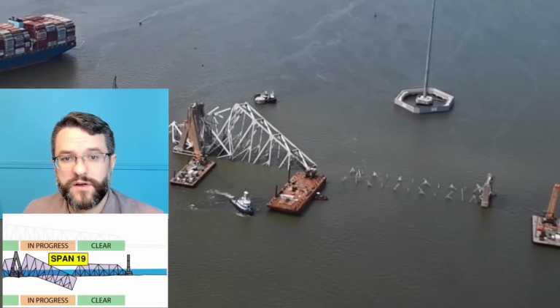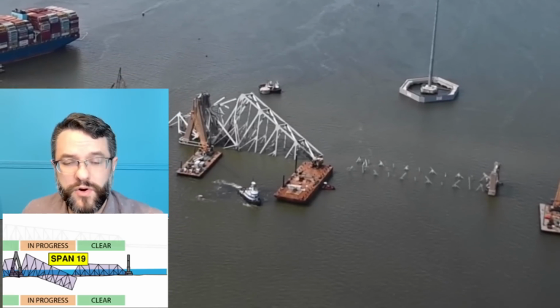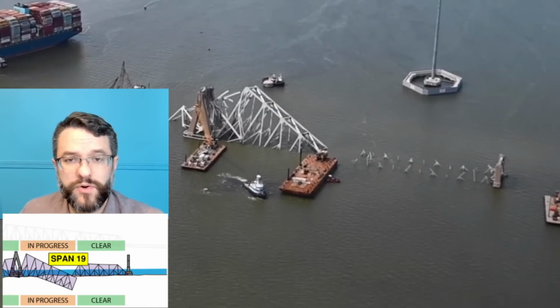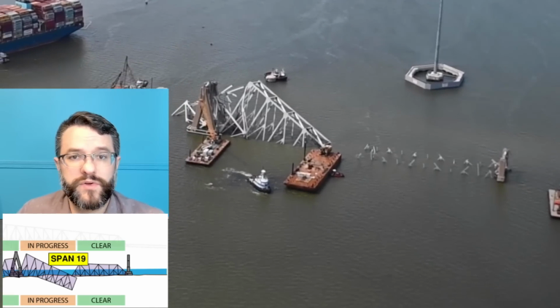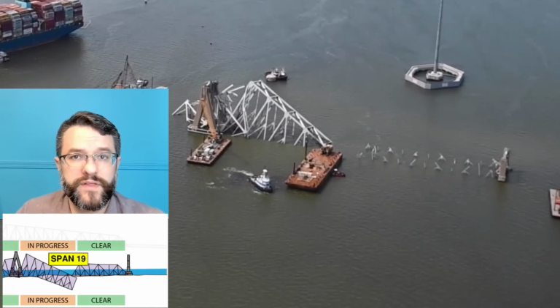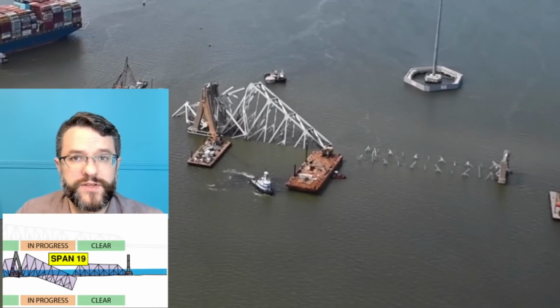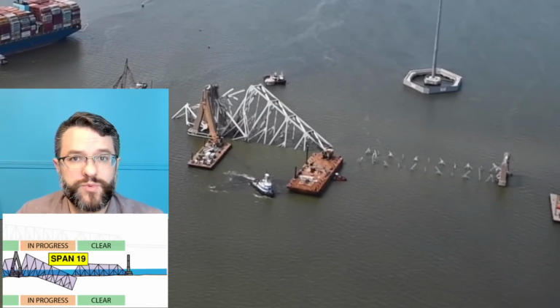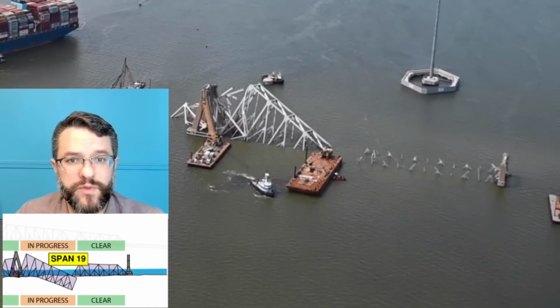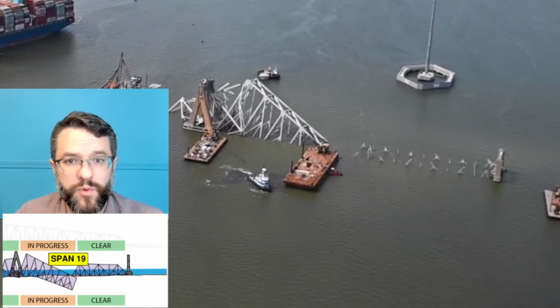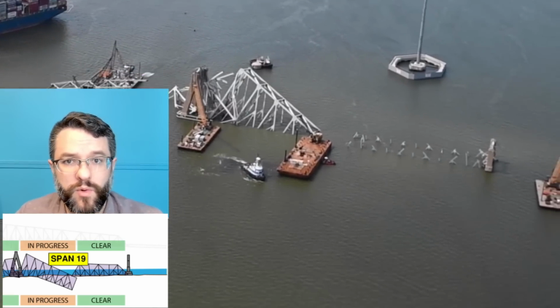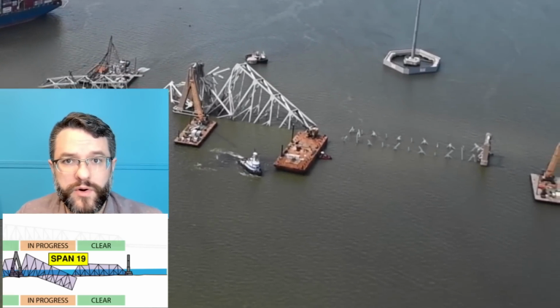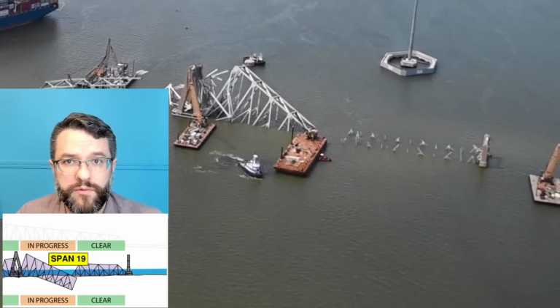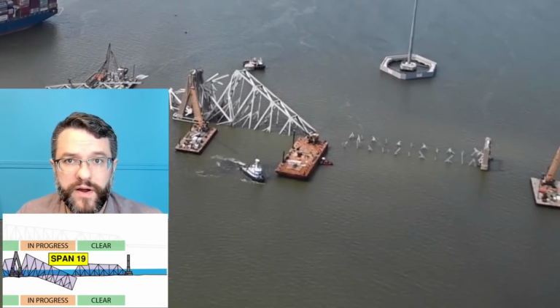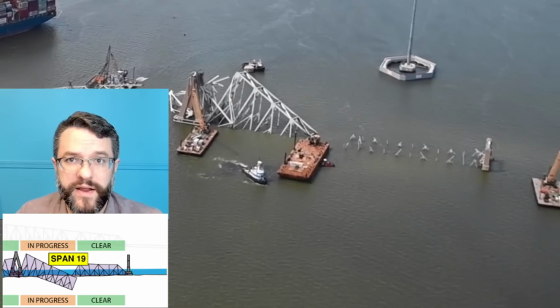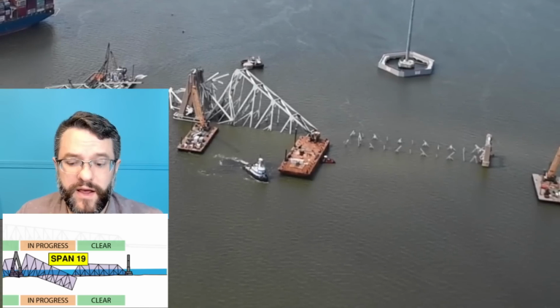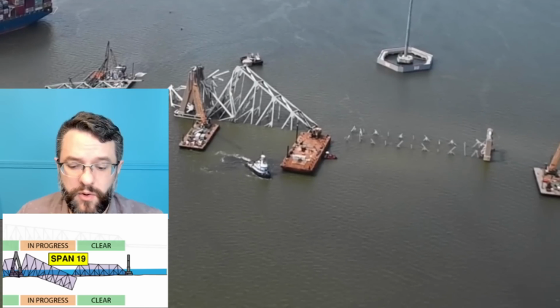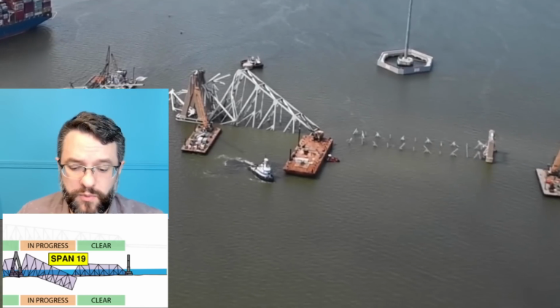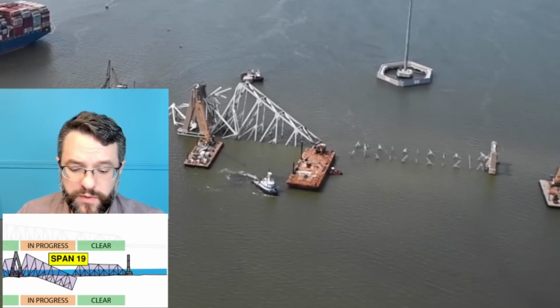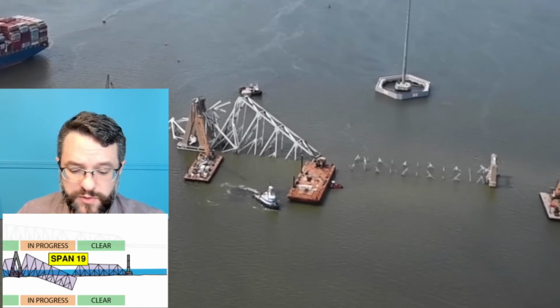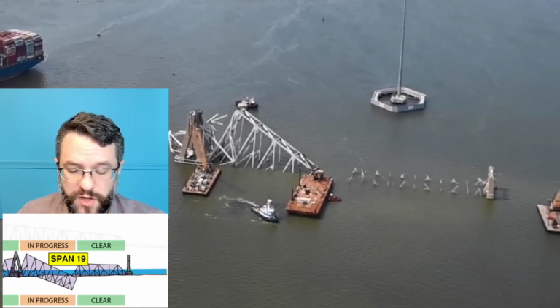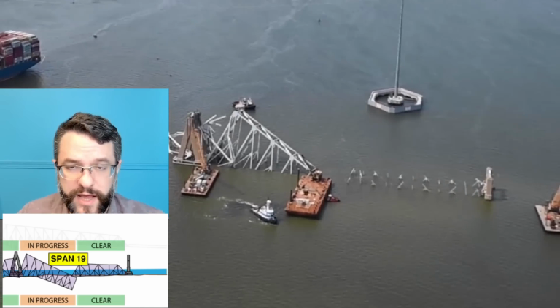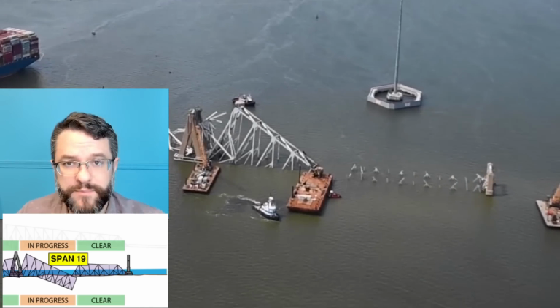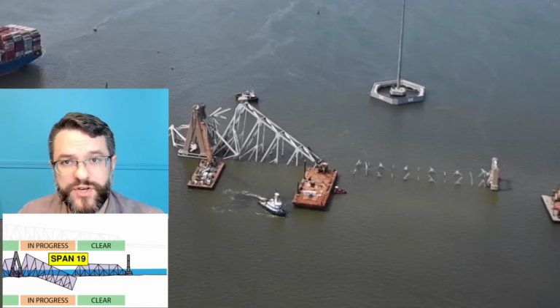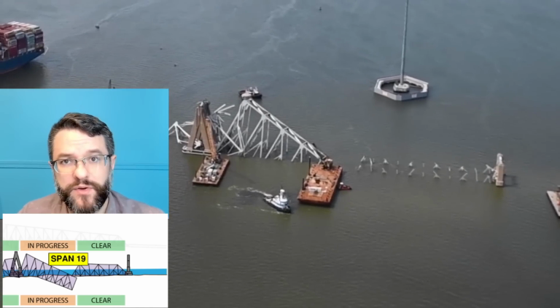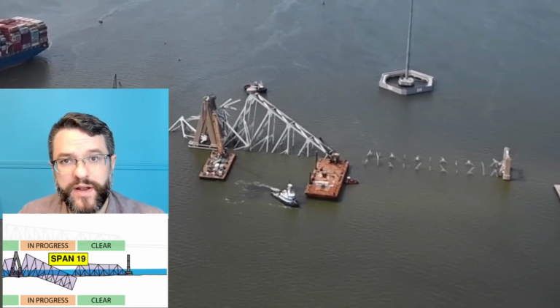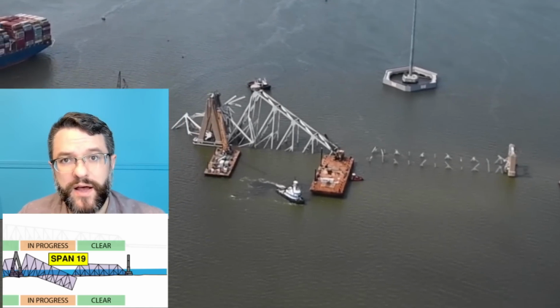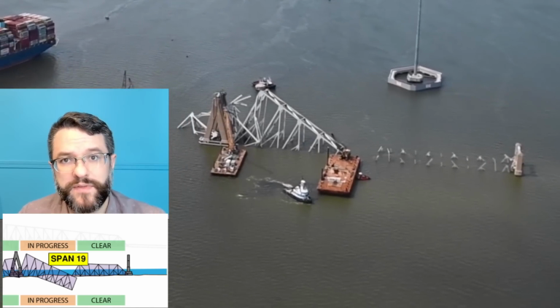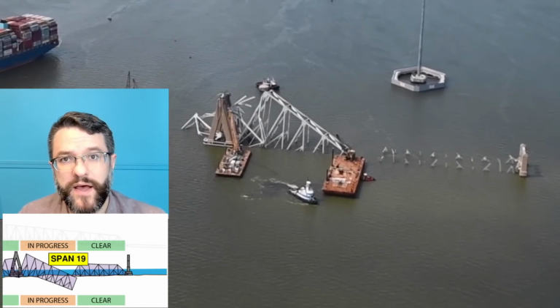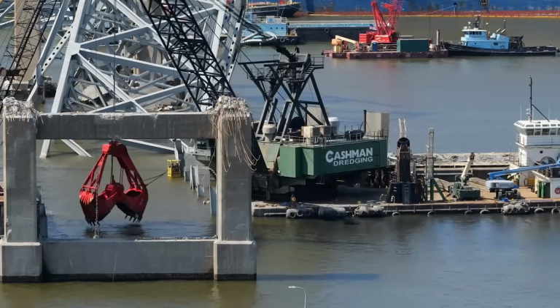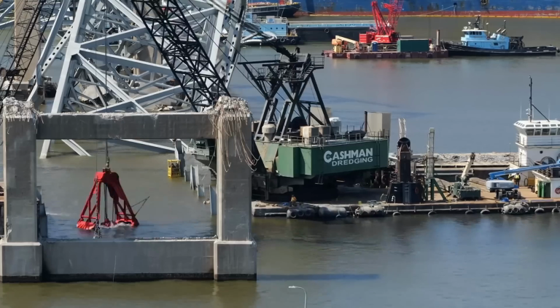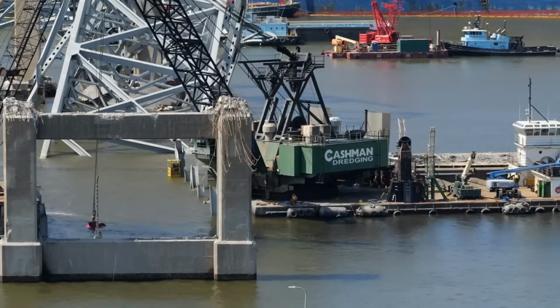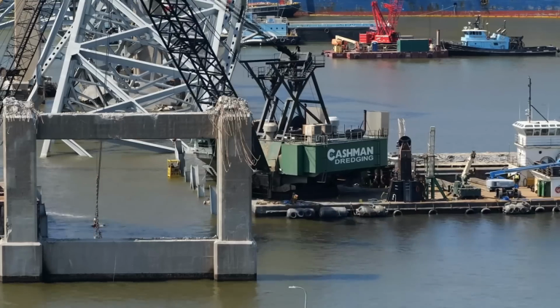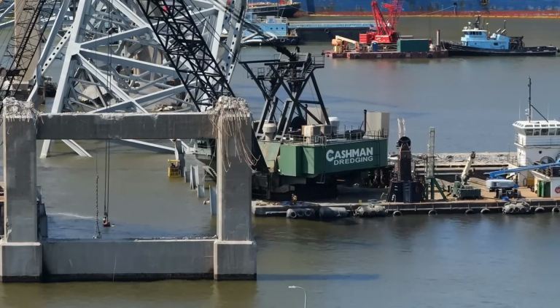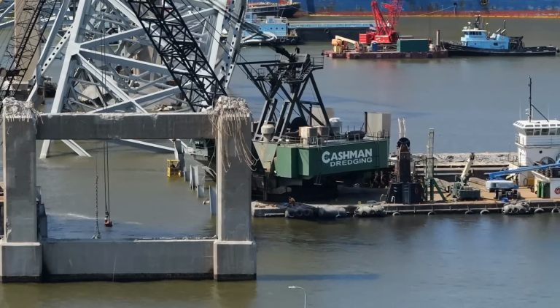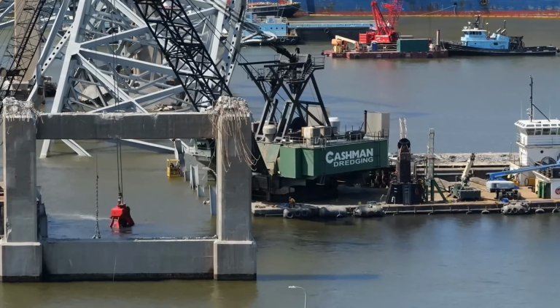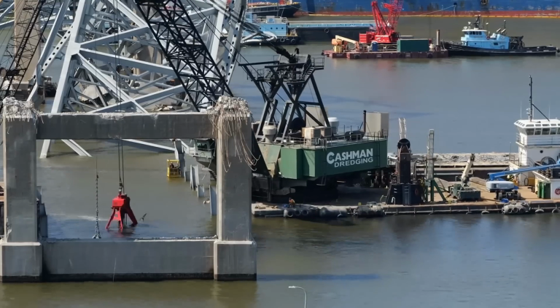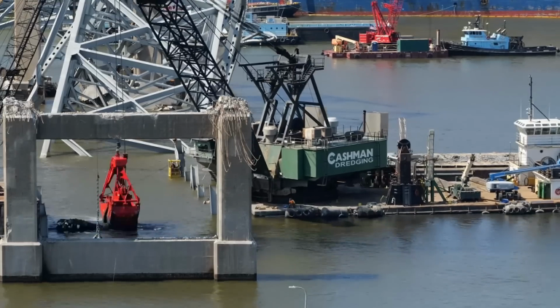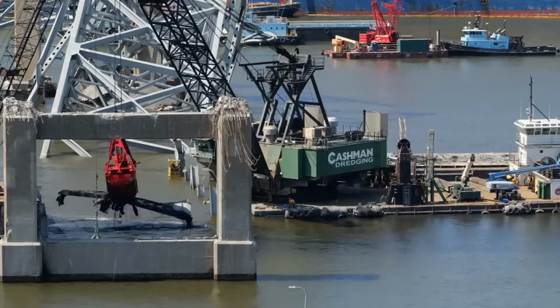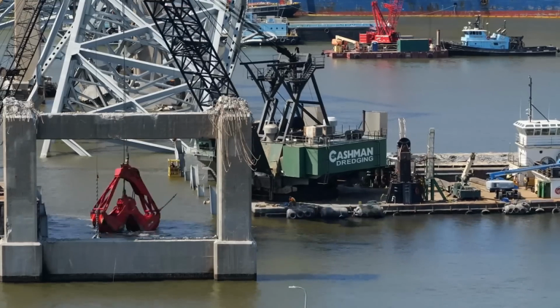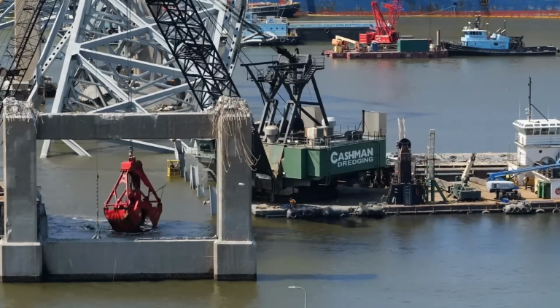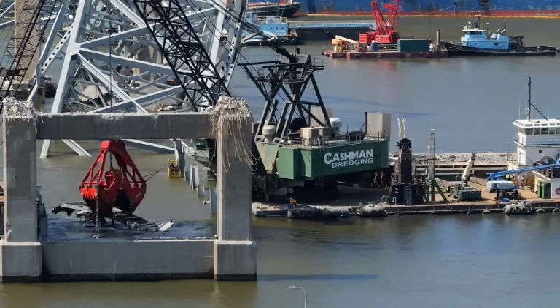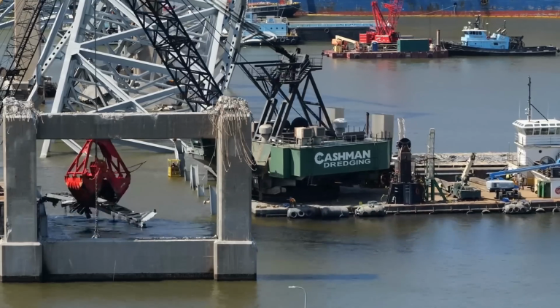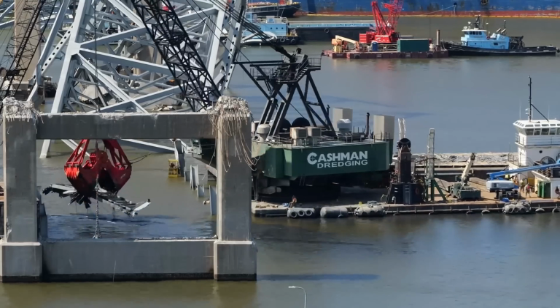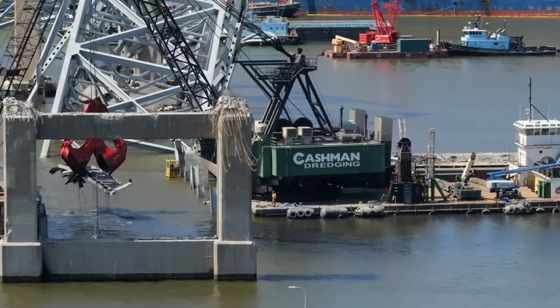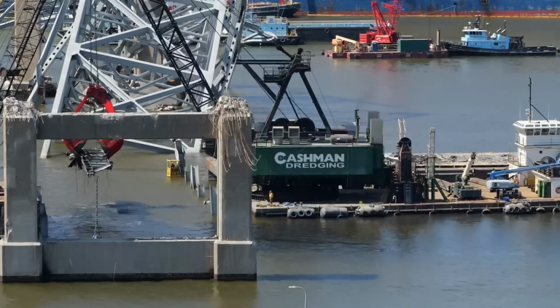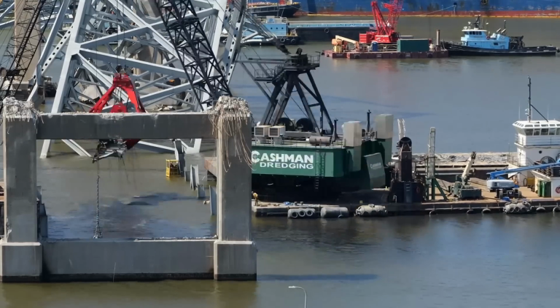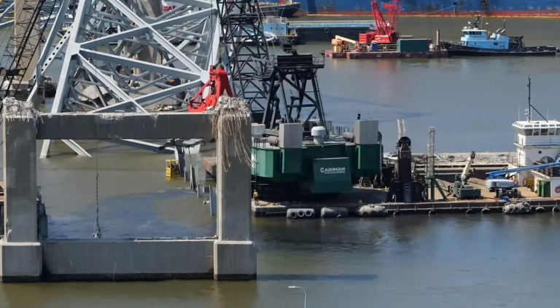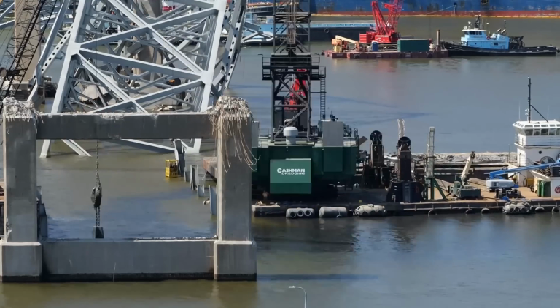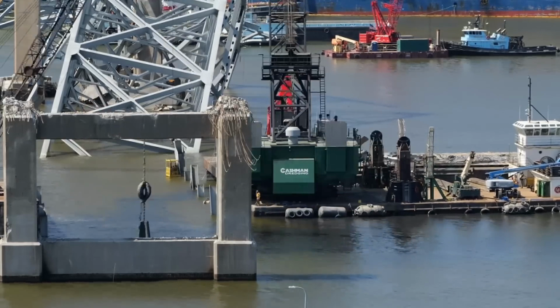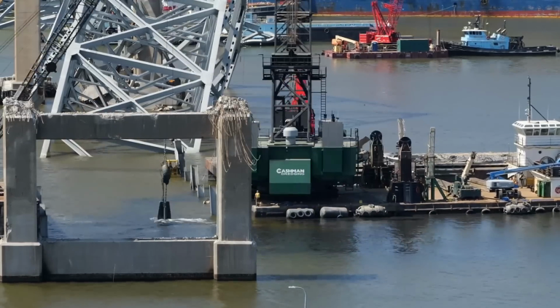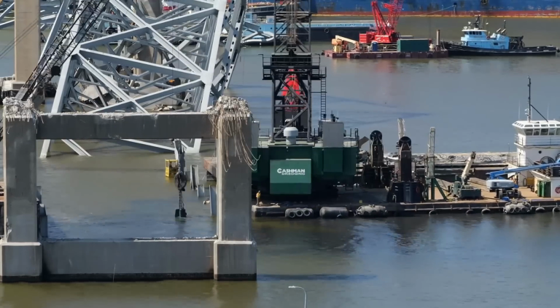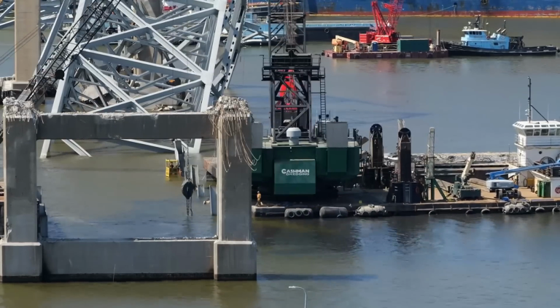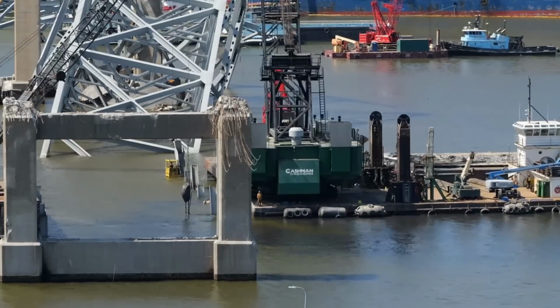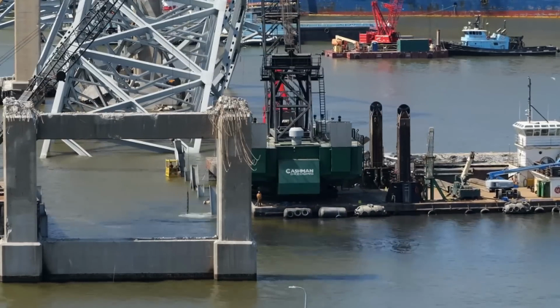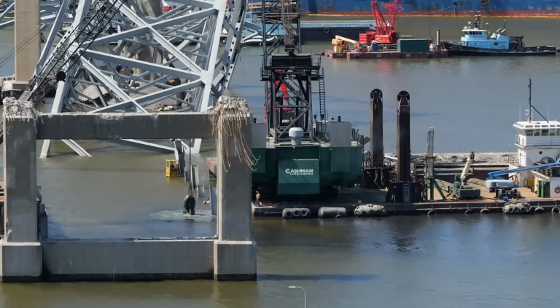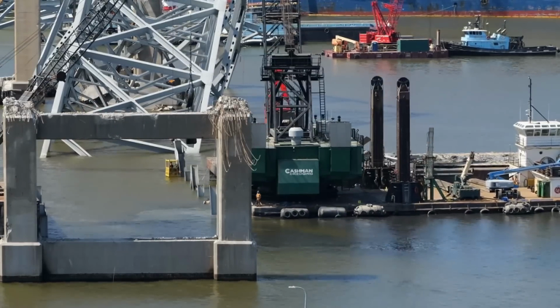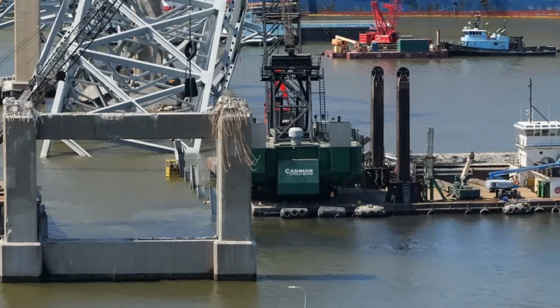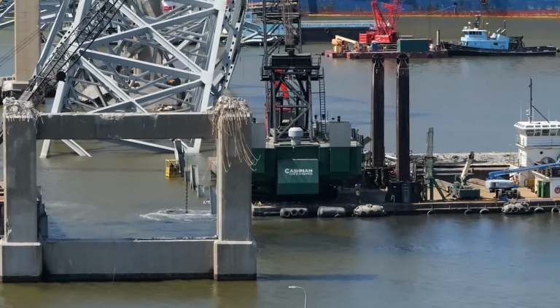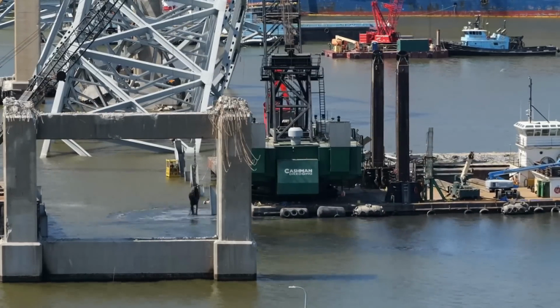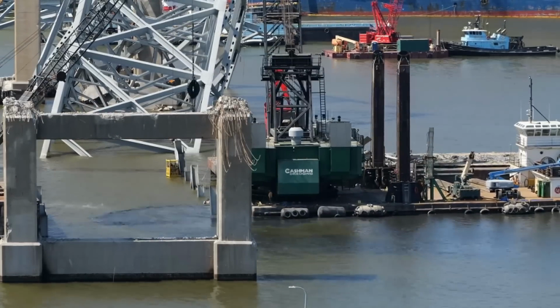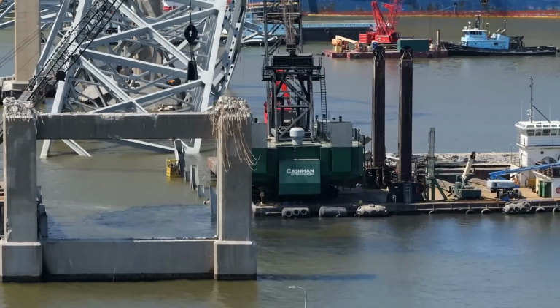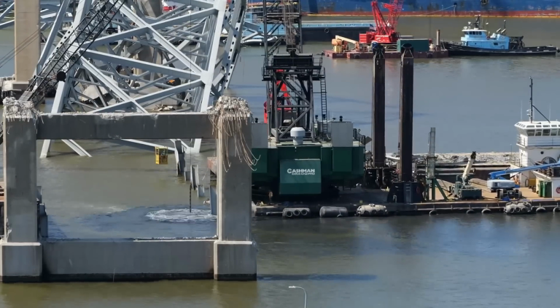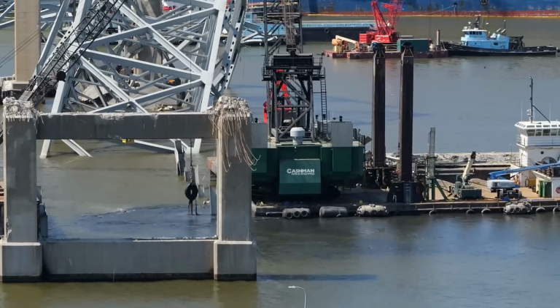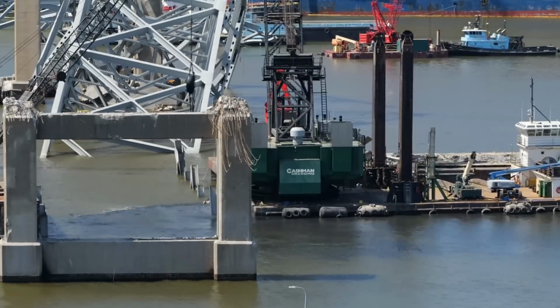Currently they're clamshelling out that area, getting ready to remove the remaining section that is sitting below the water line.